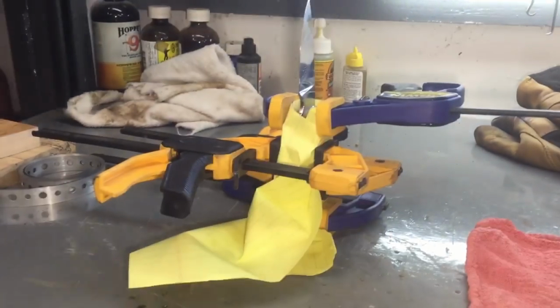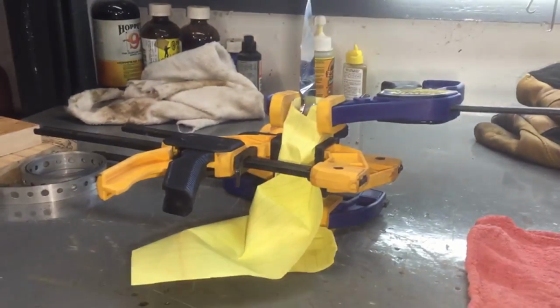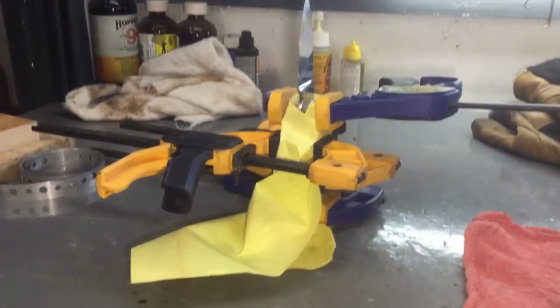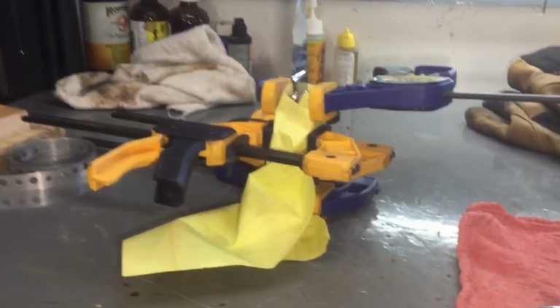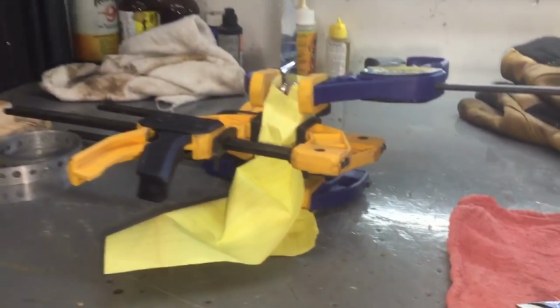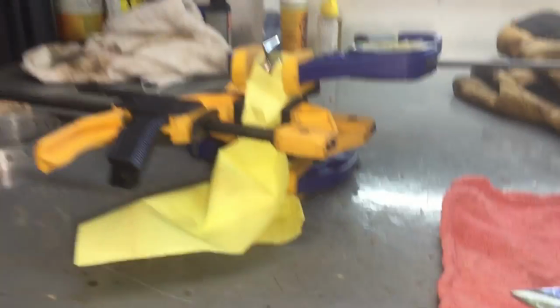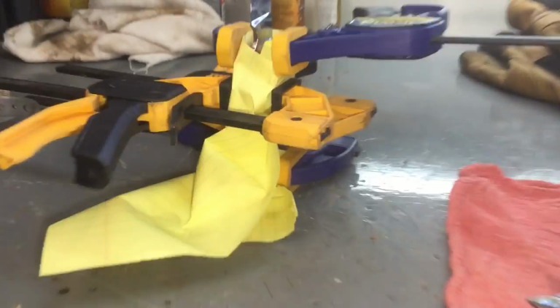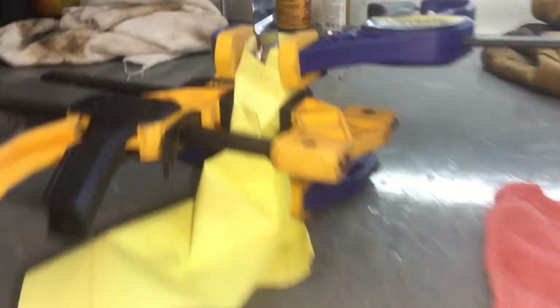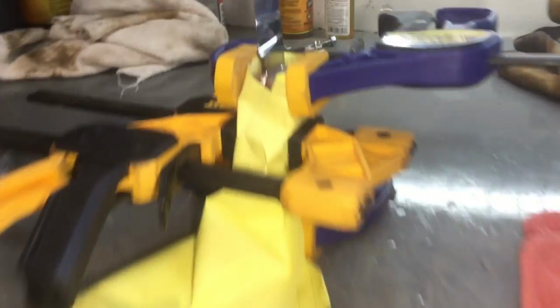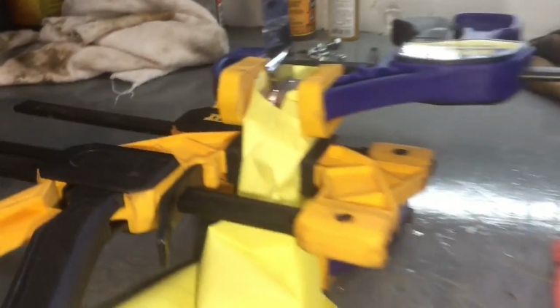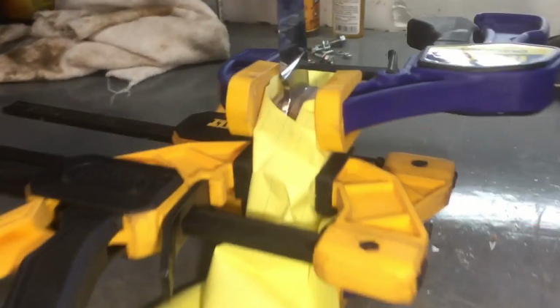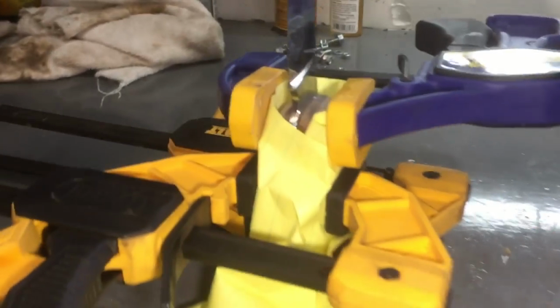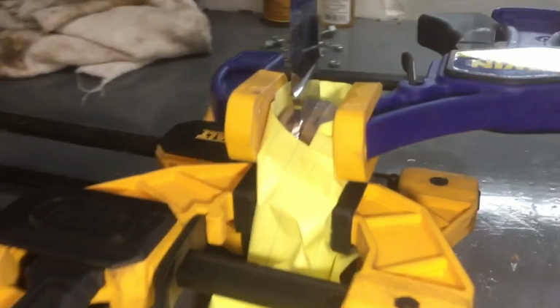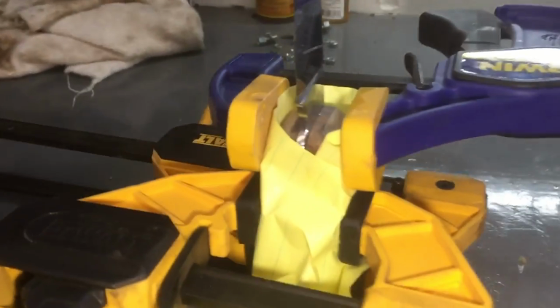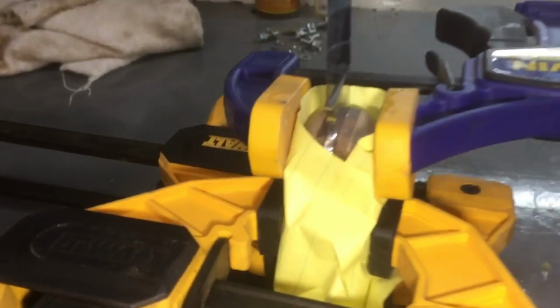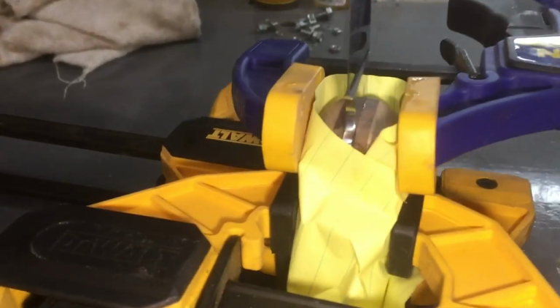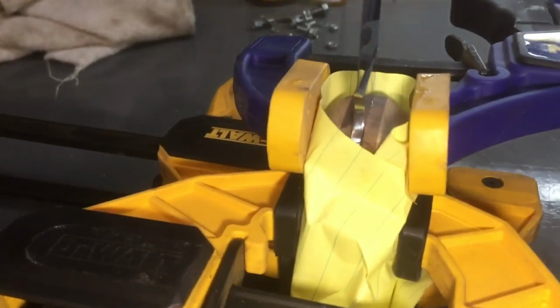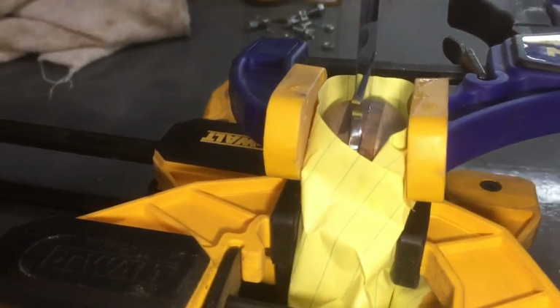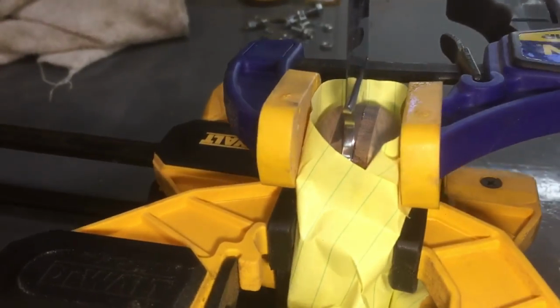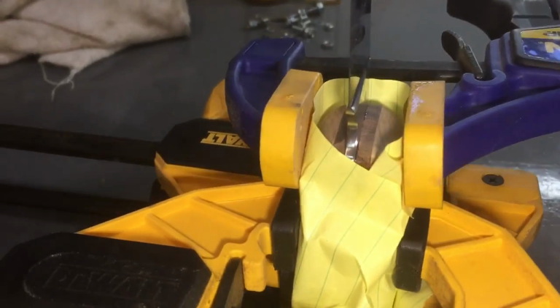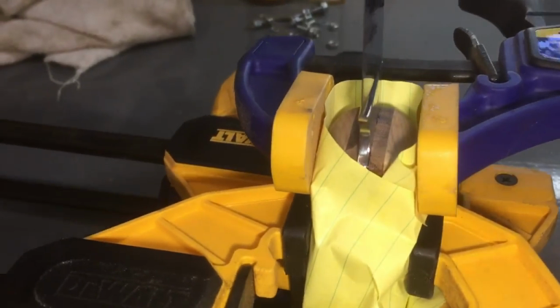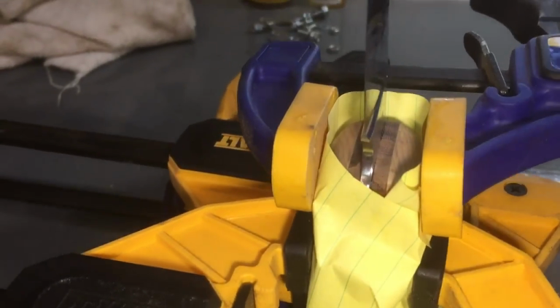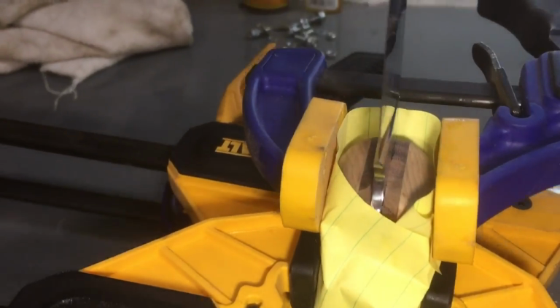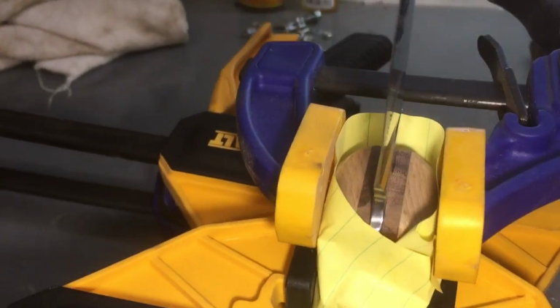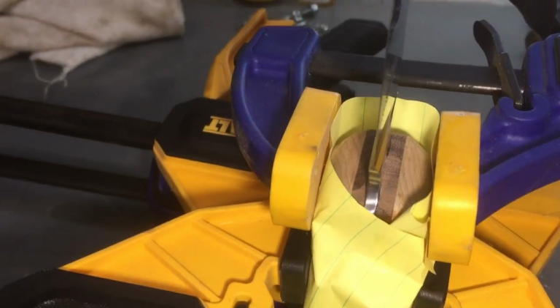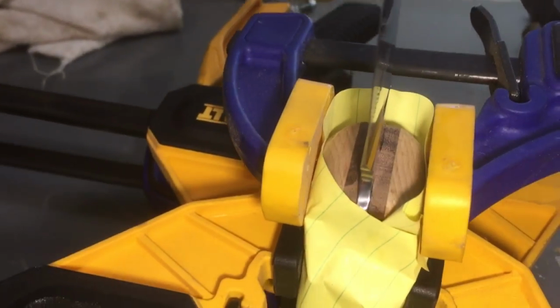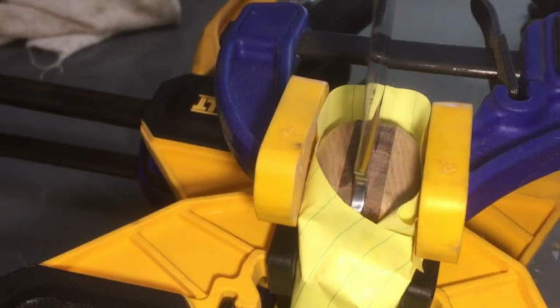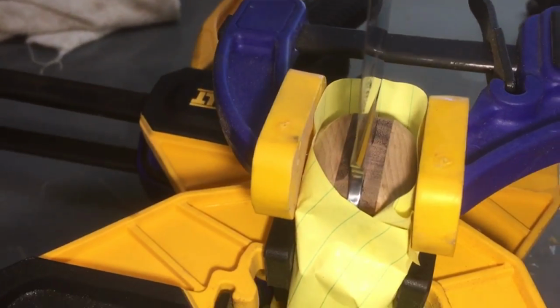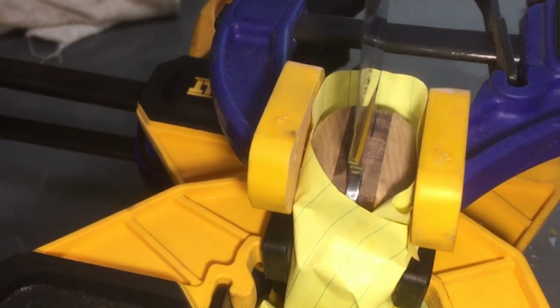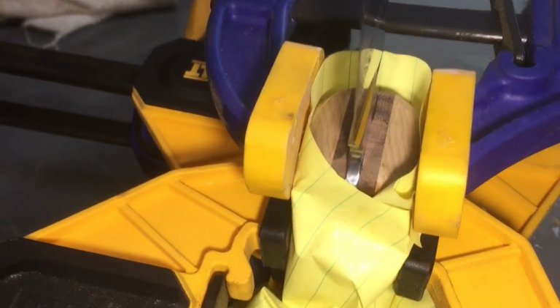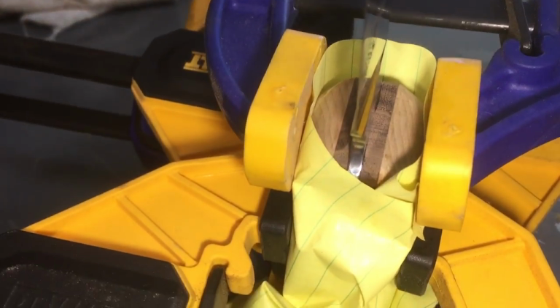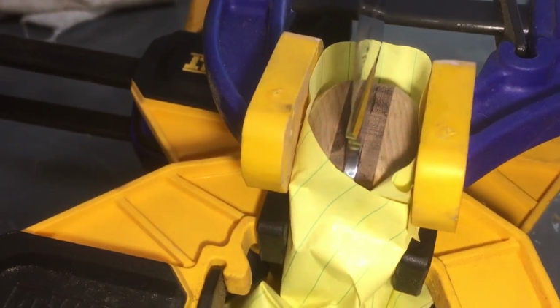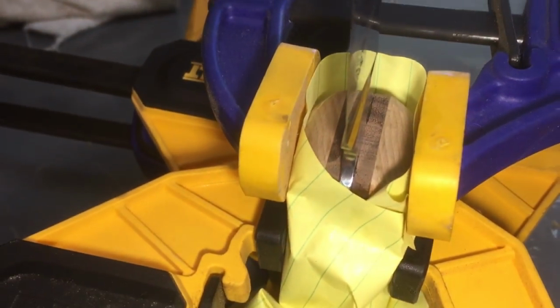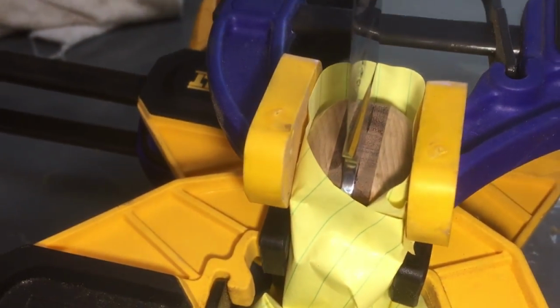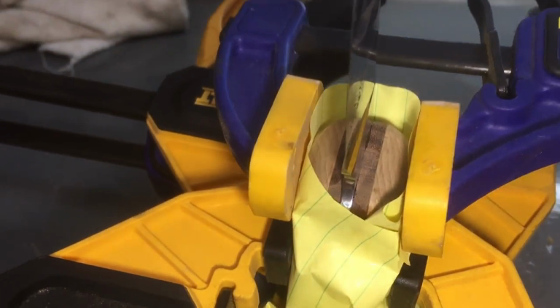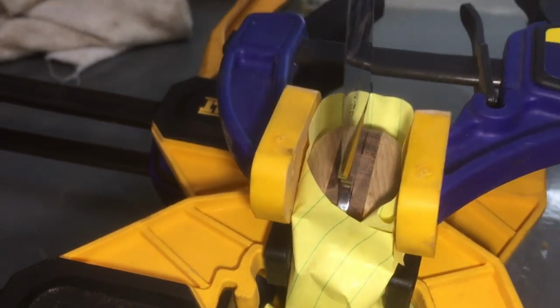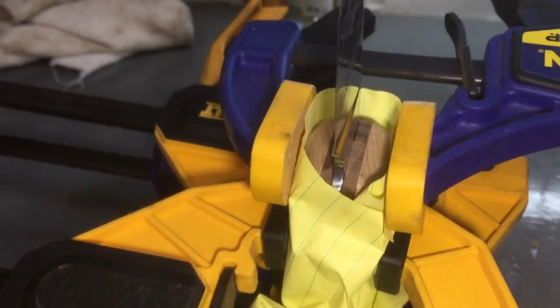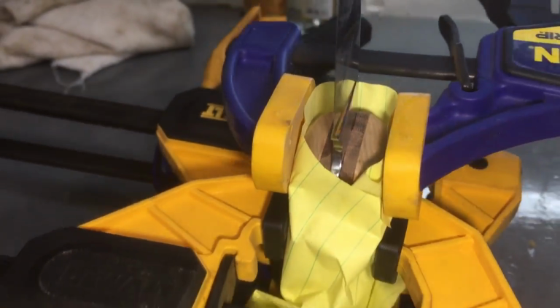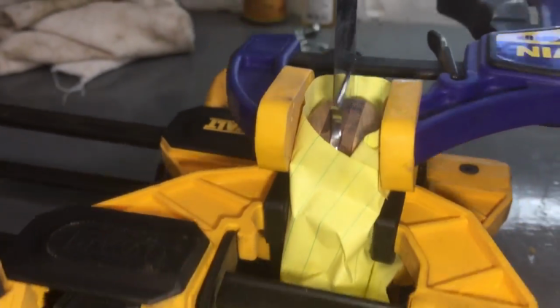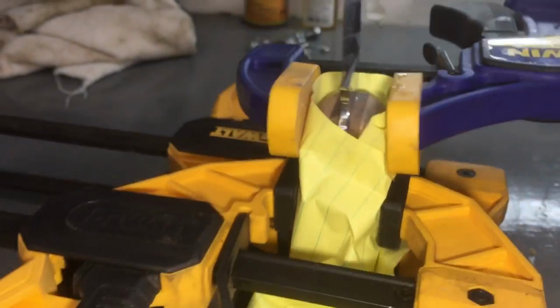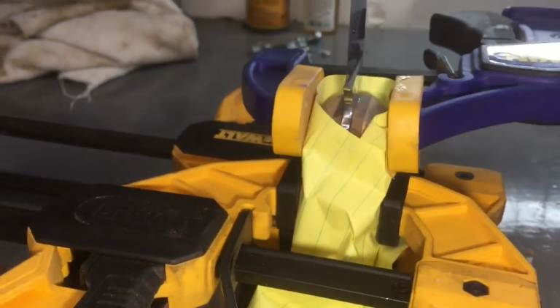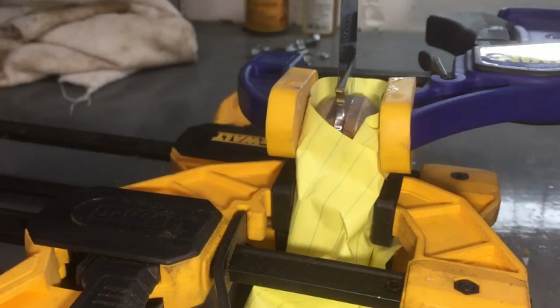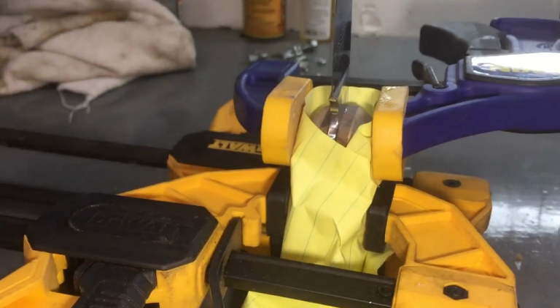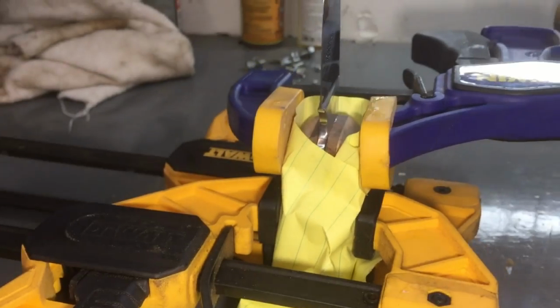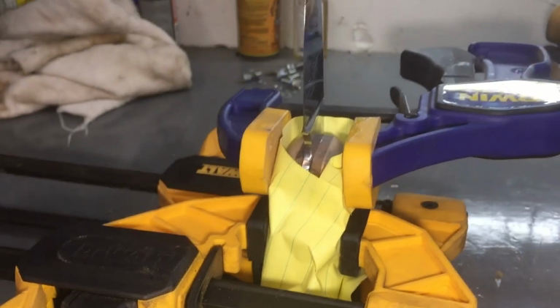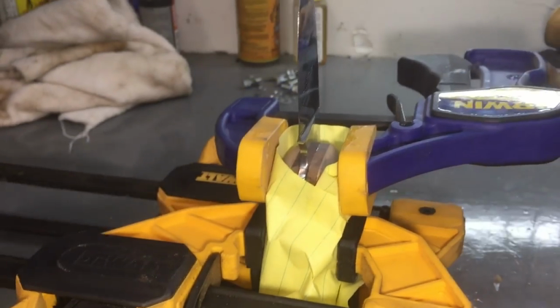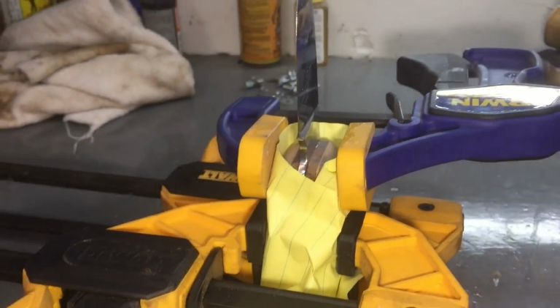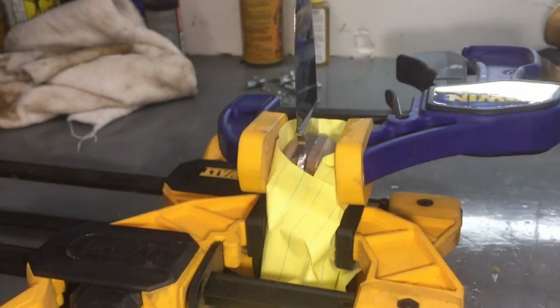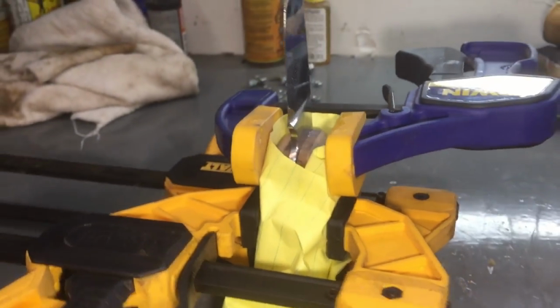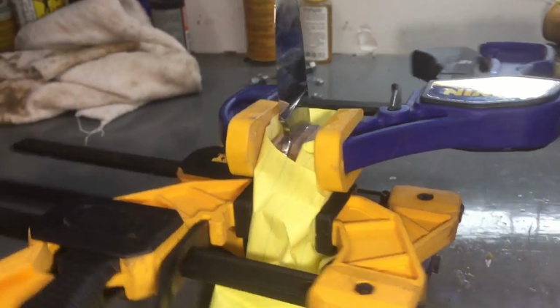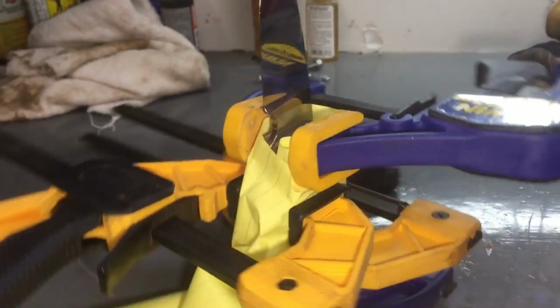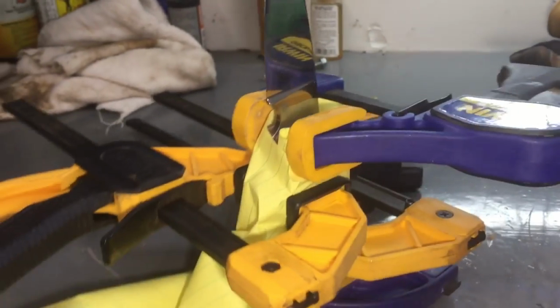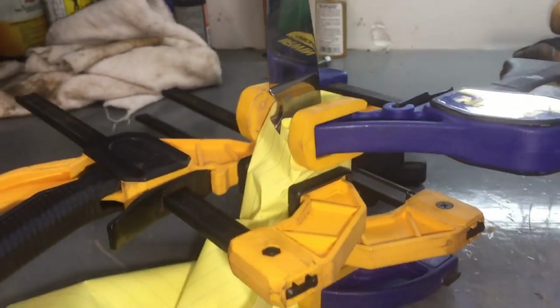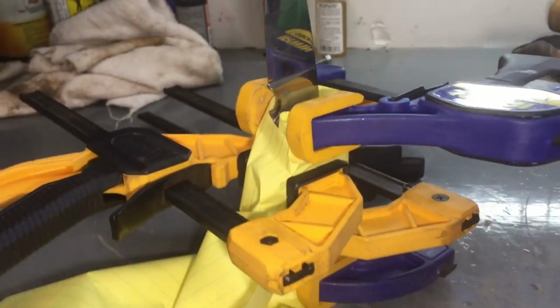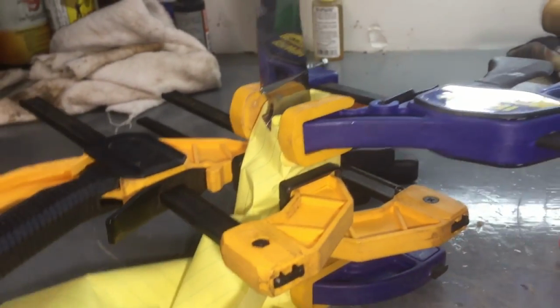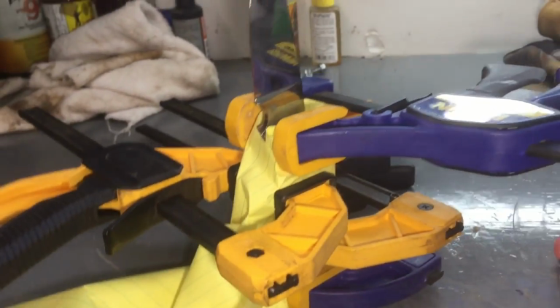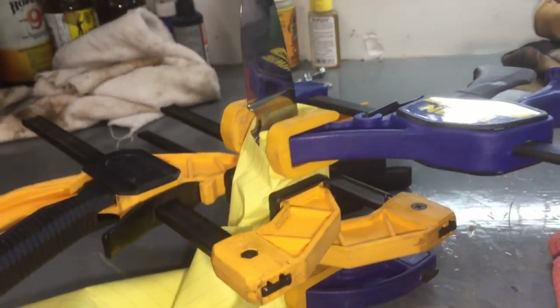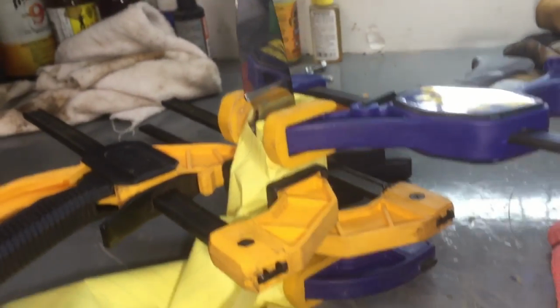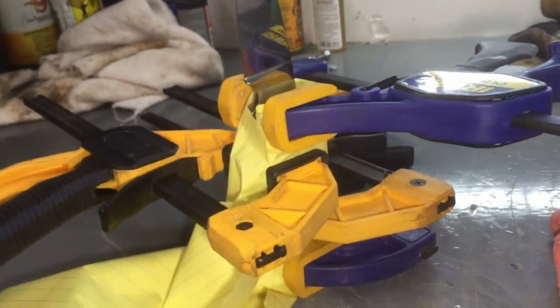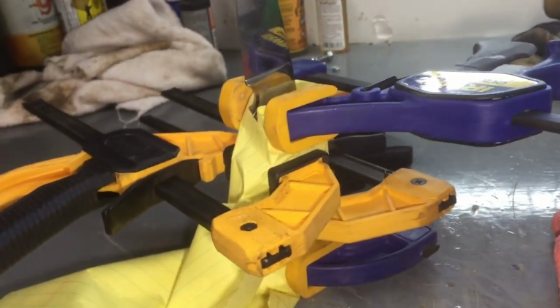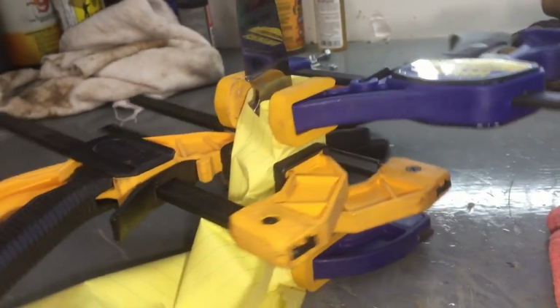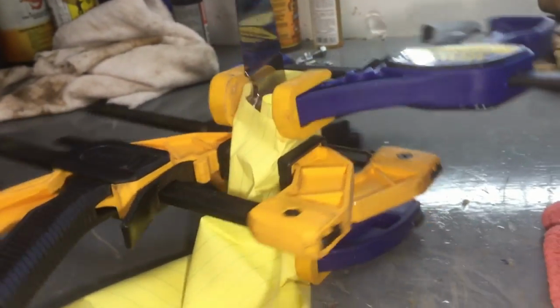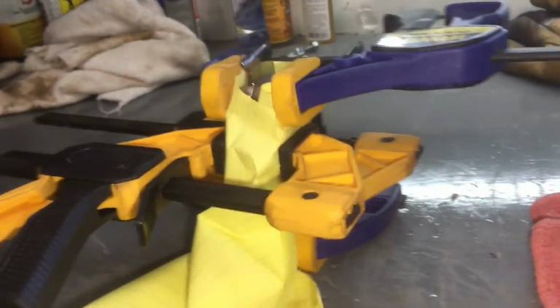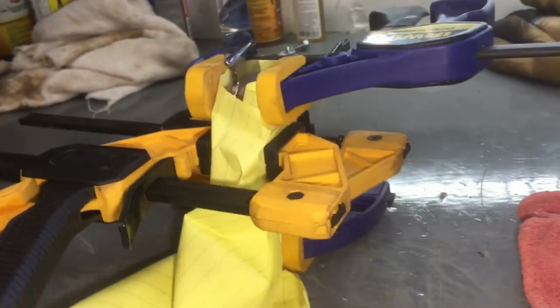I've got Krista's handles on, epoxied and pinned. Tomorrow I'll come out and shape the handle.